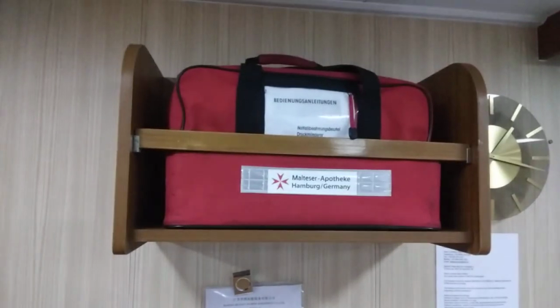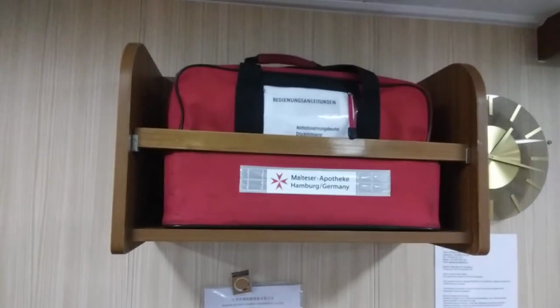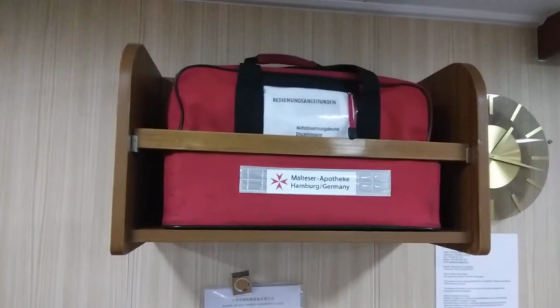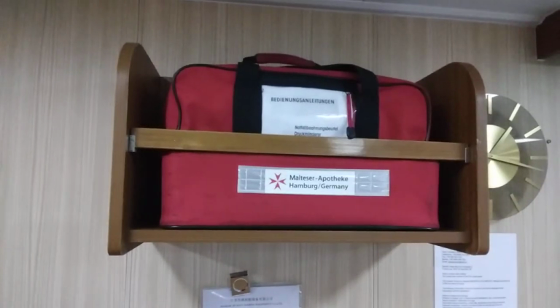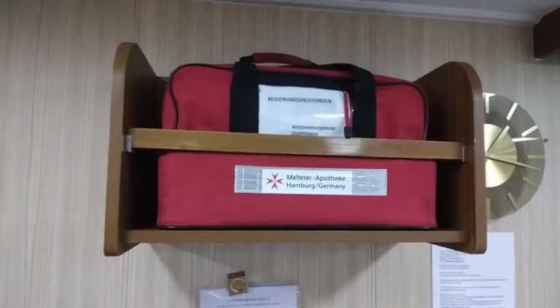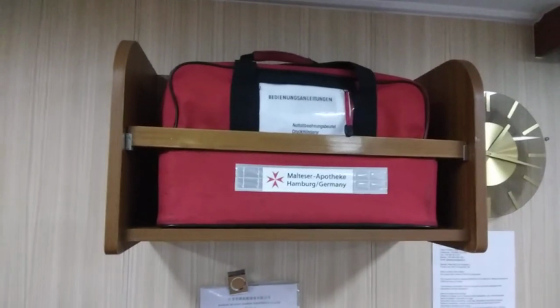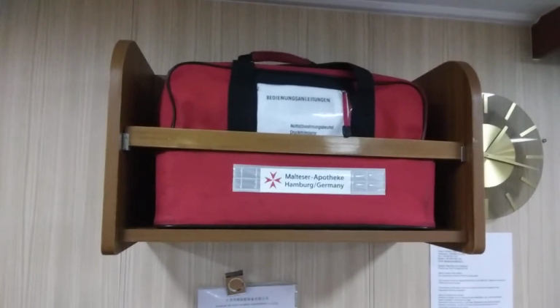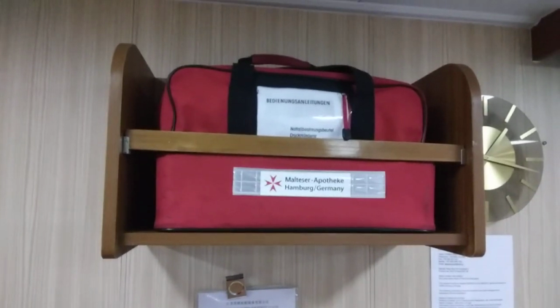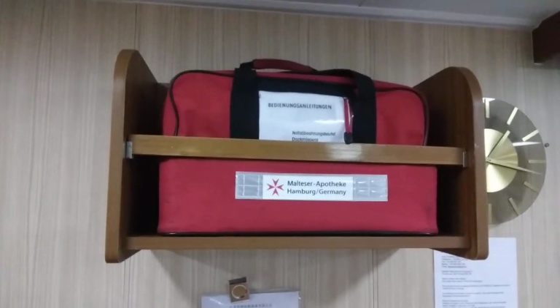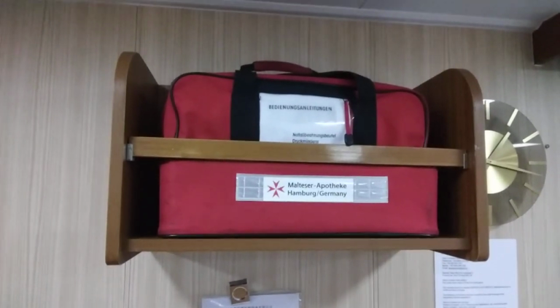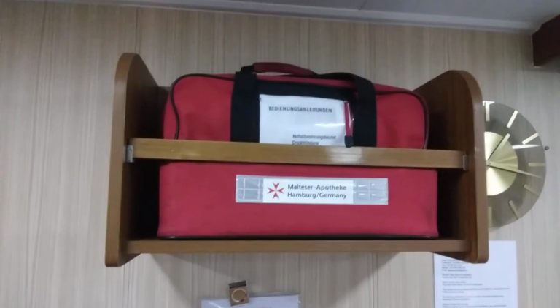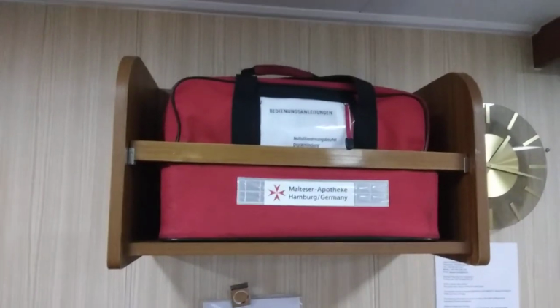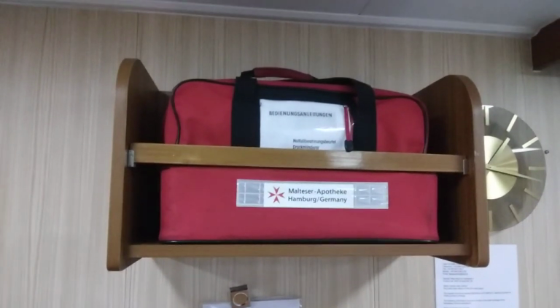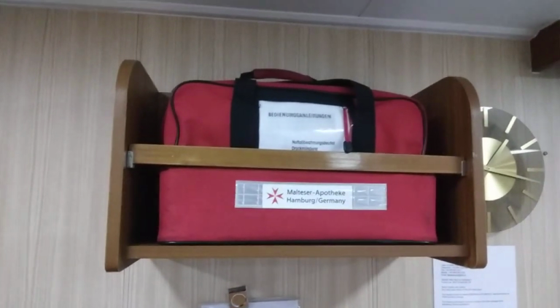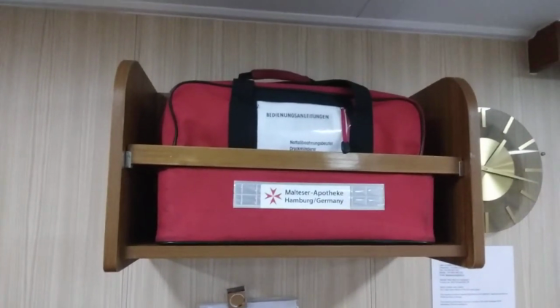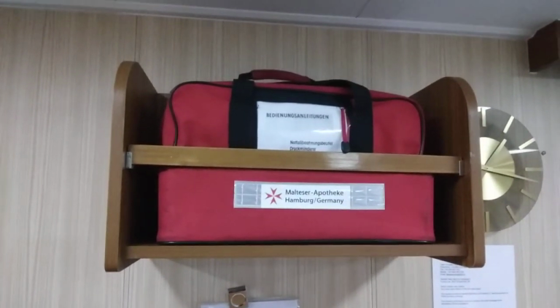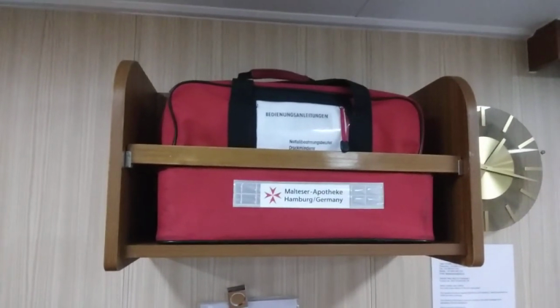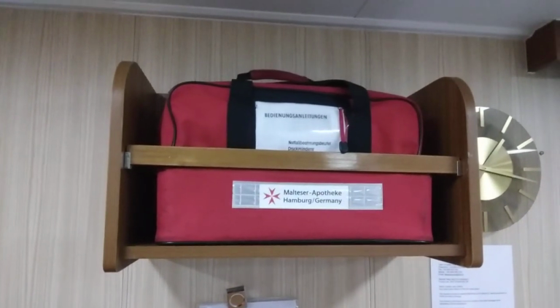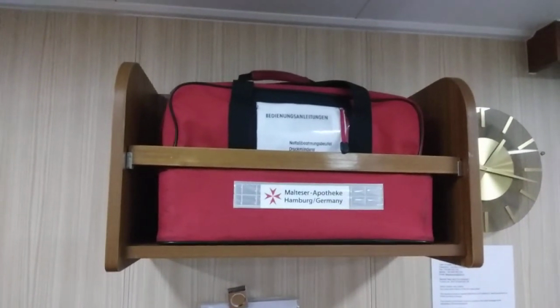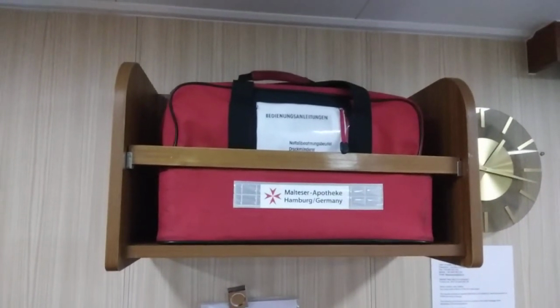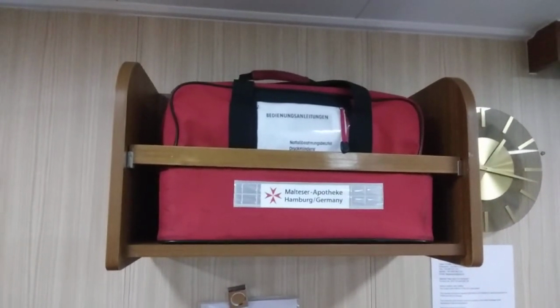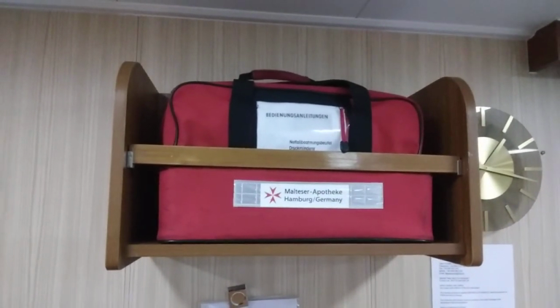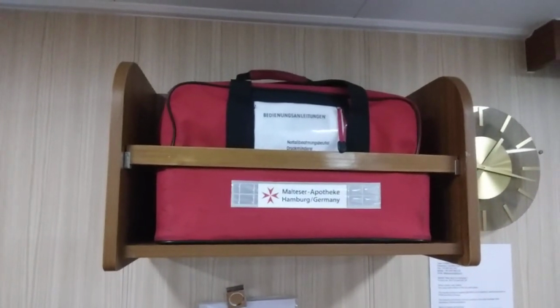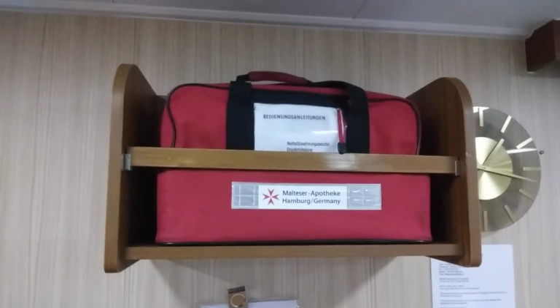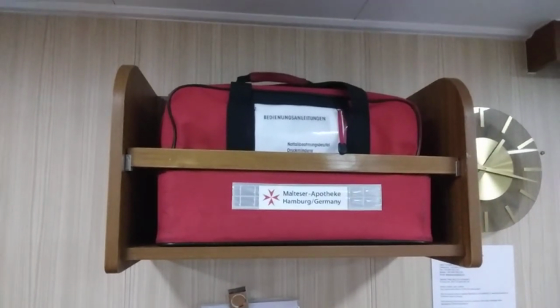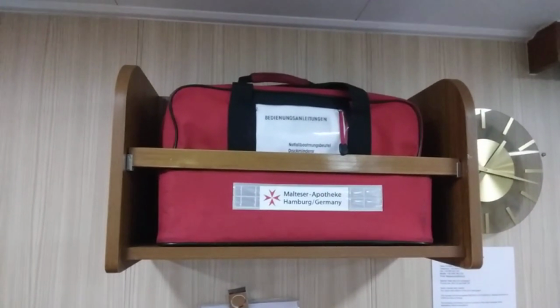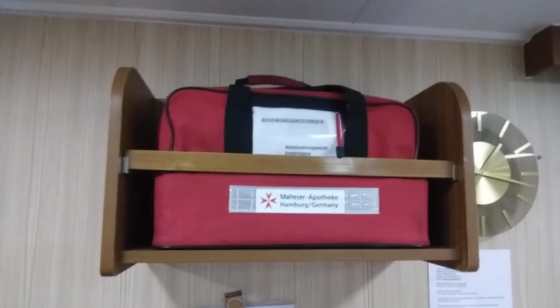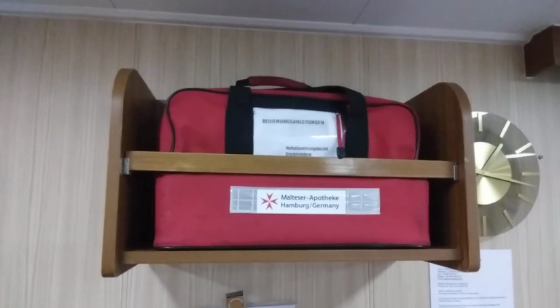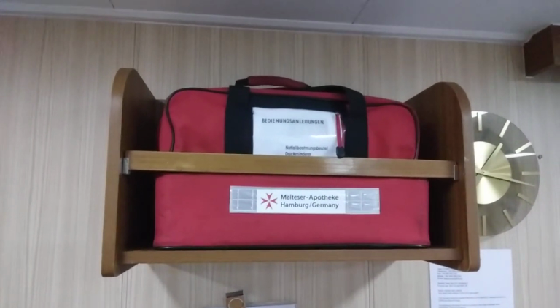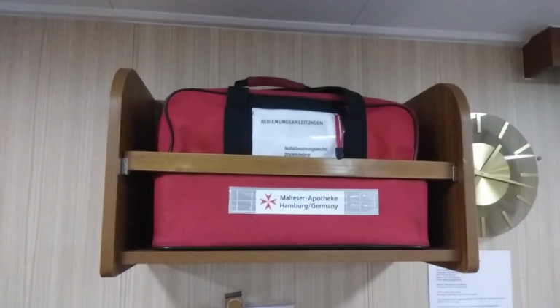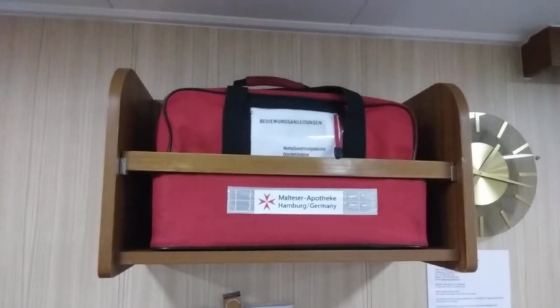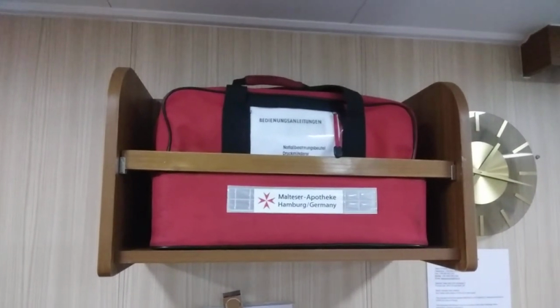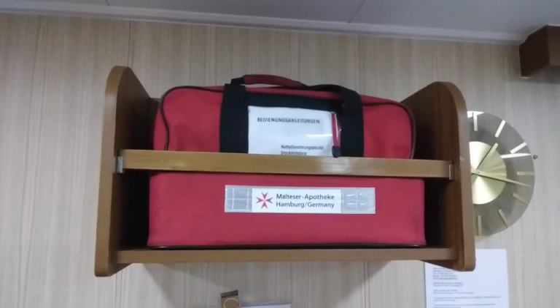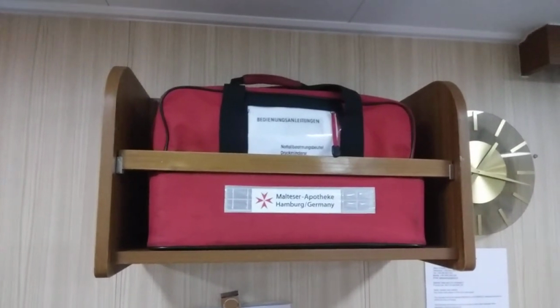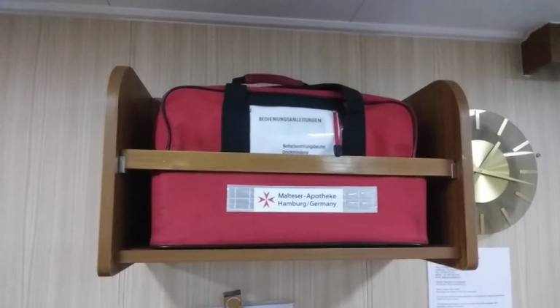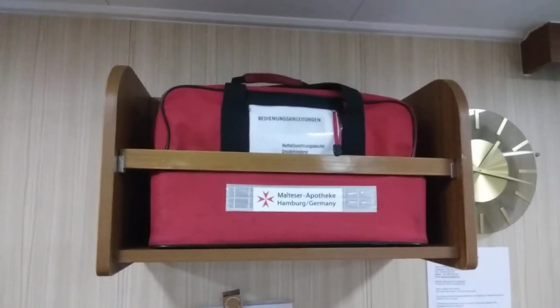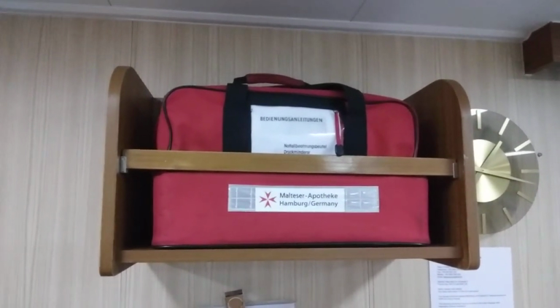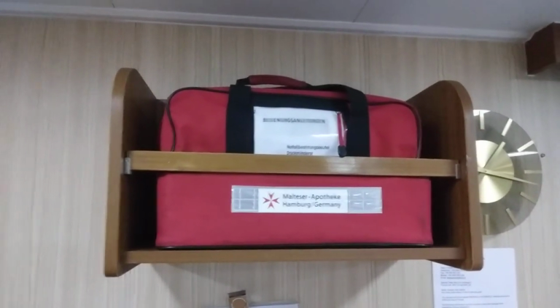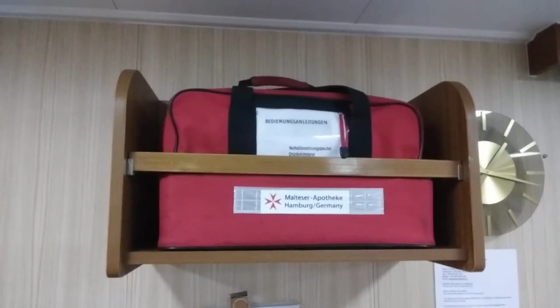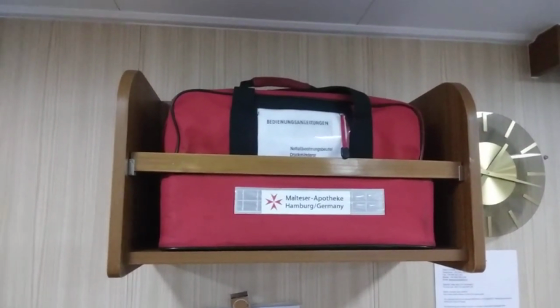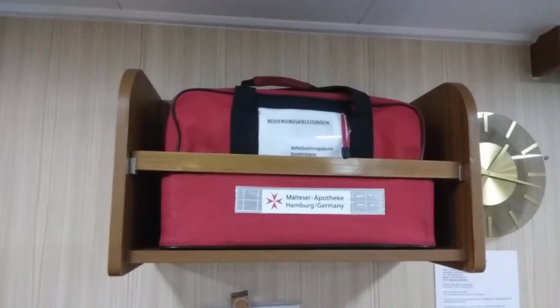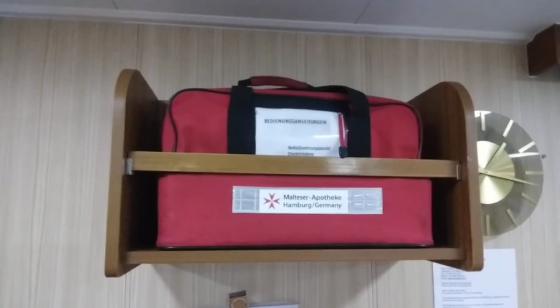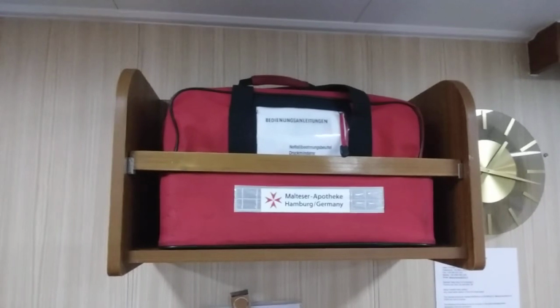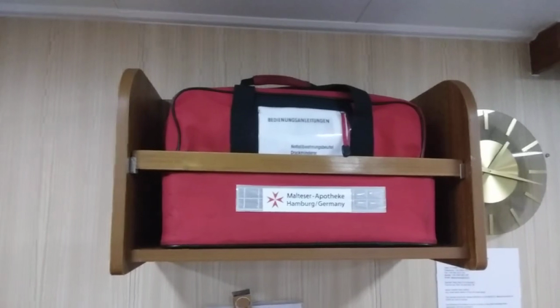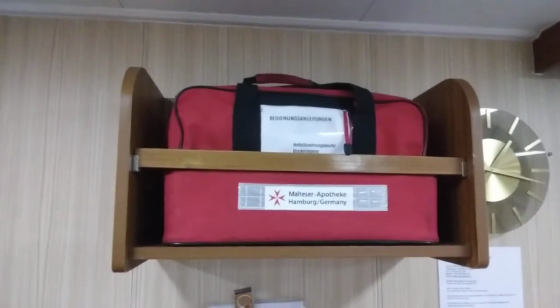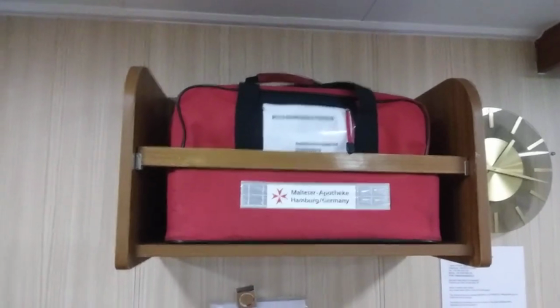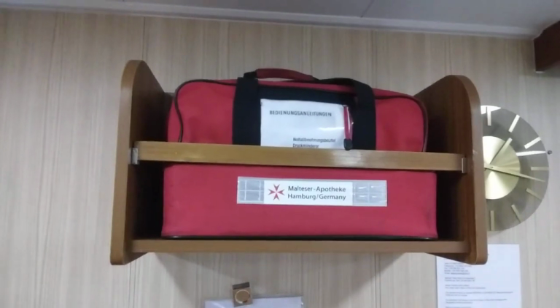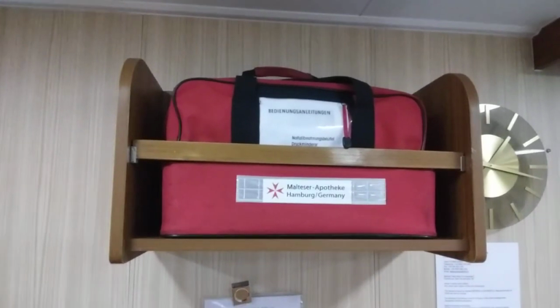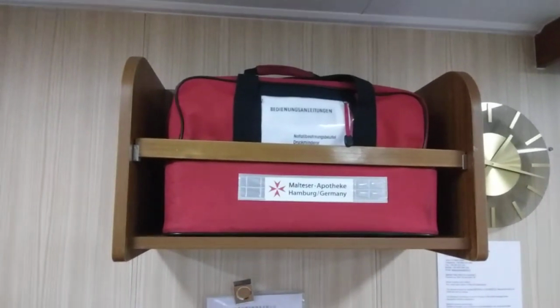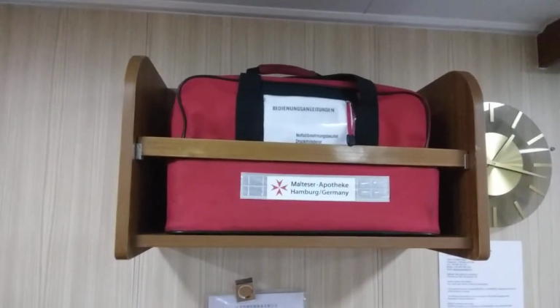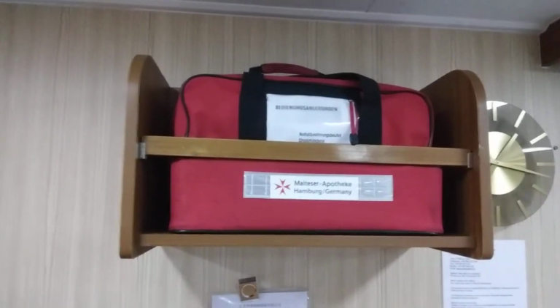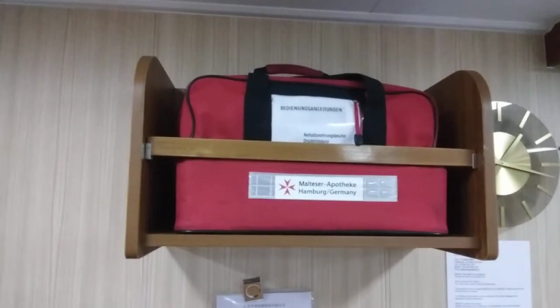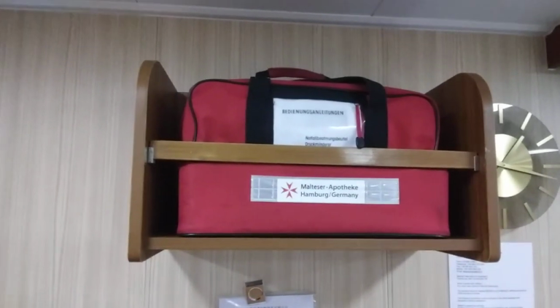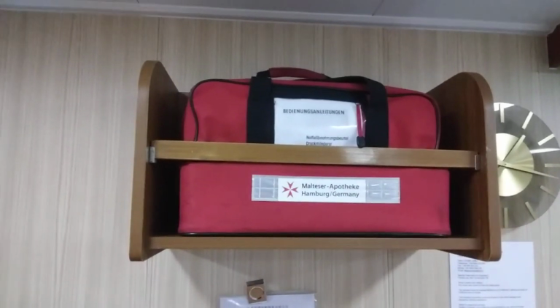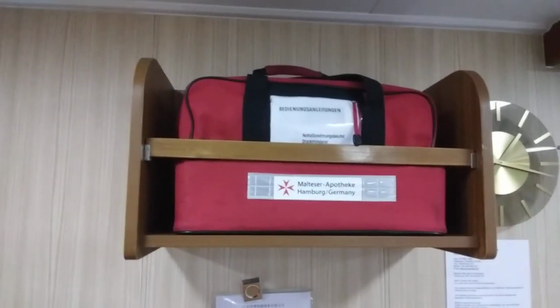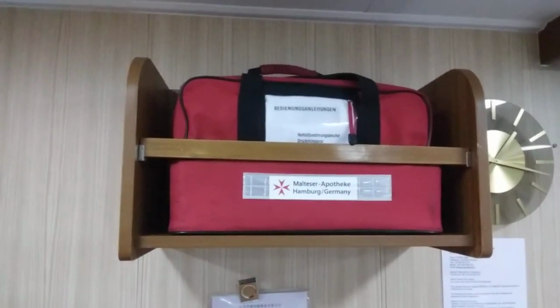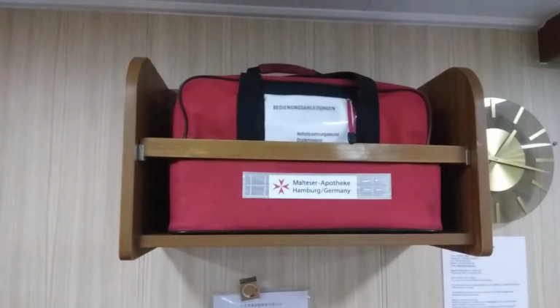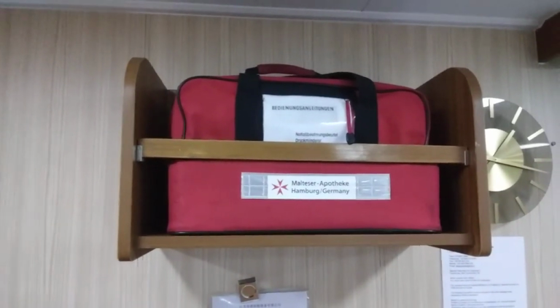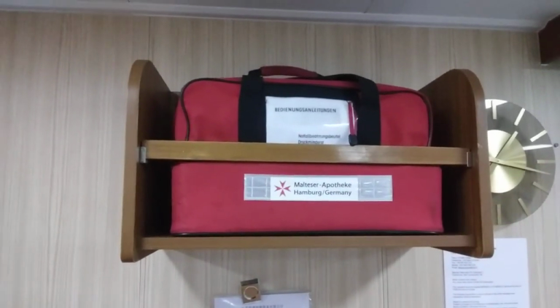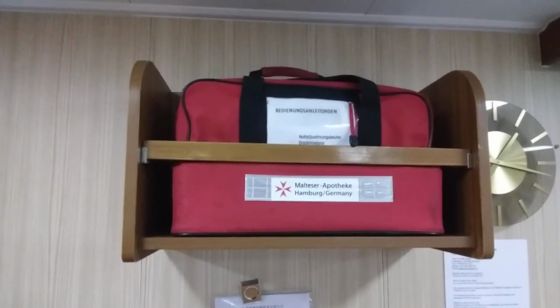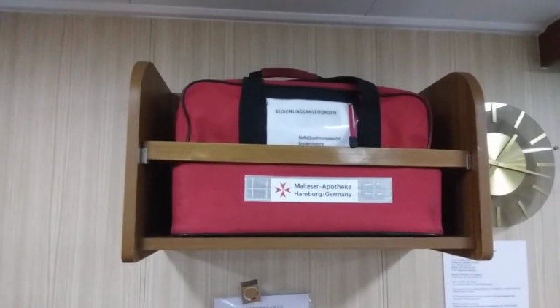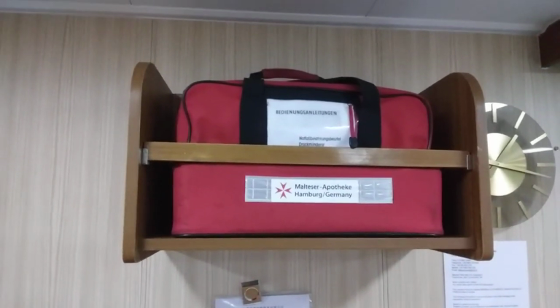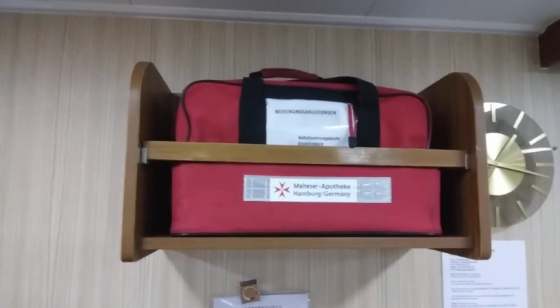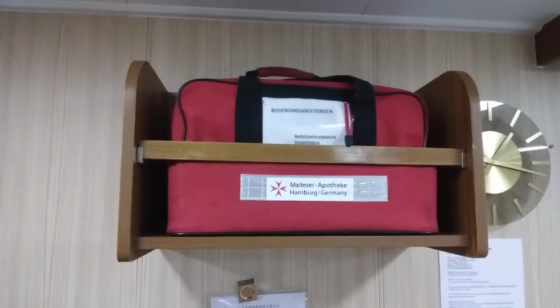This is our emergency resuscitator equipment. Inside we have oxygen and a face mask.